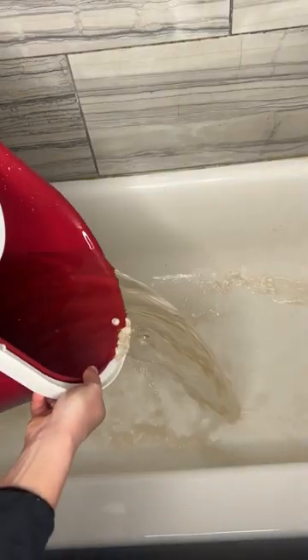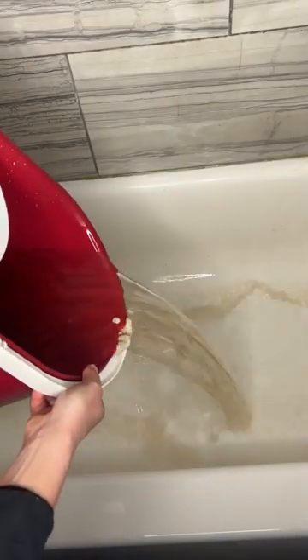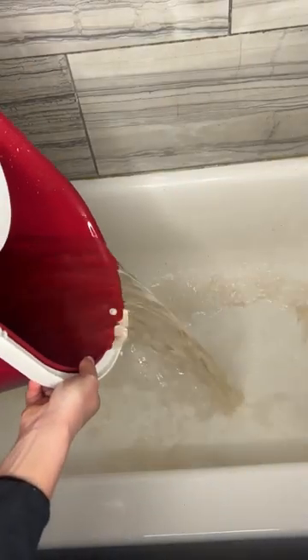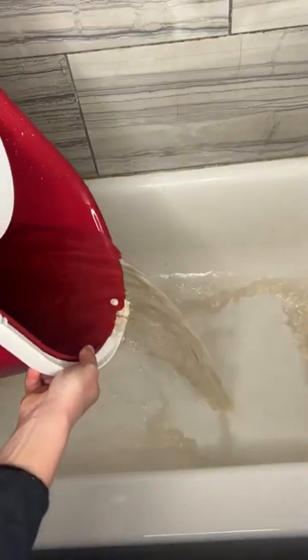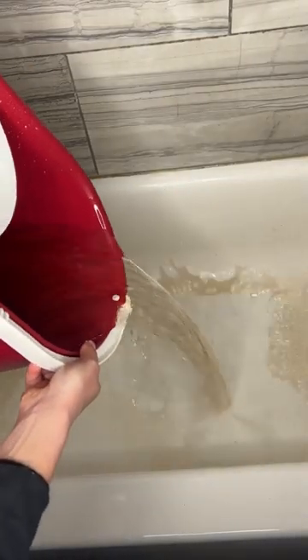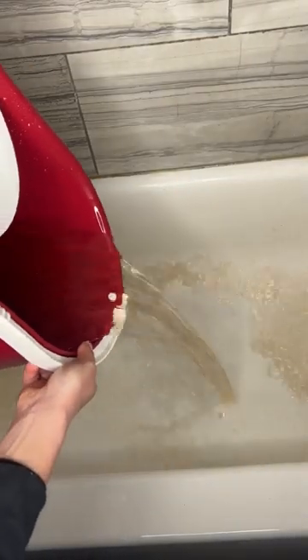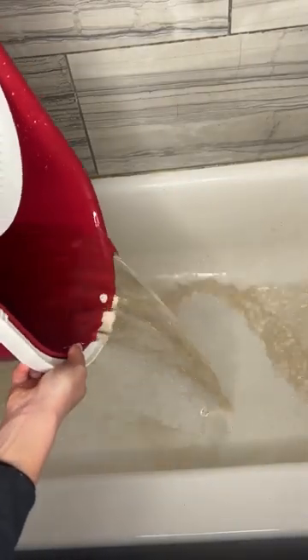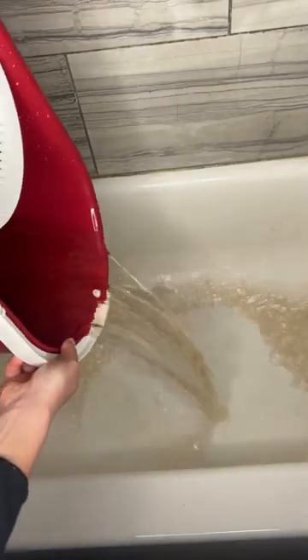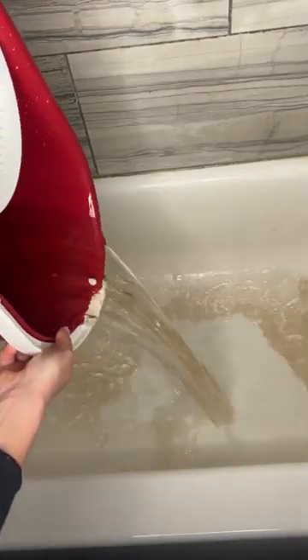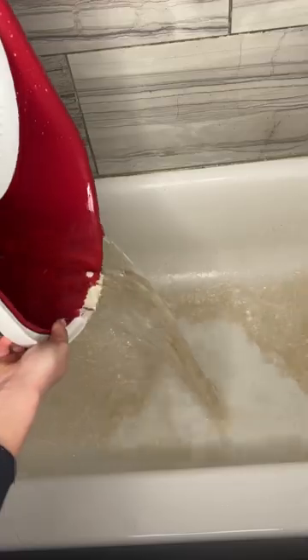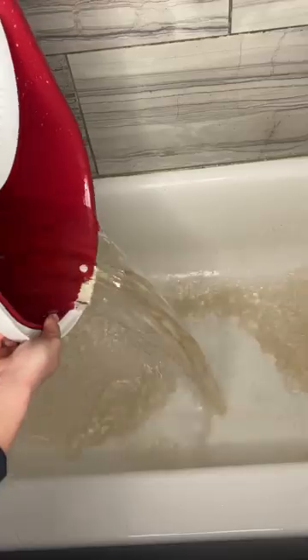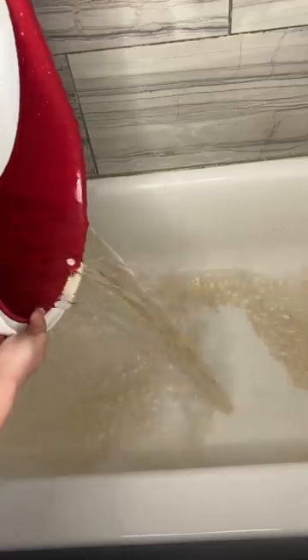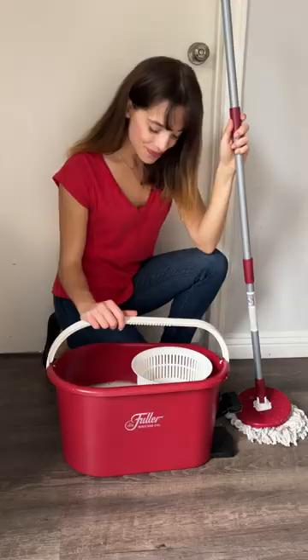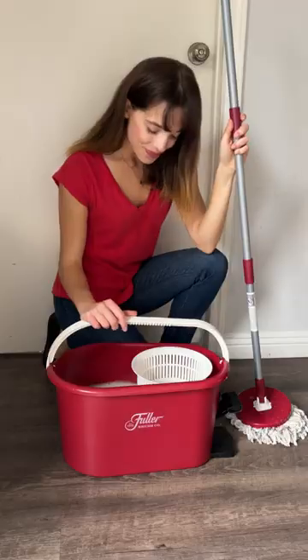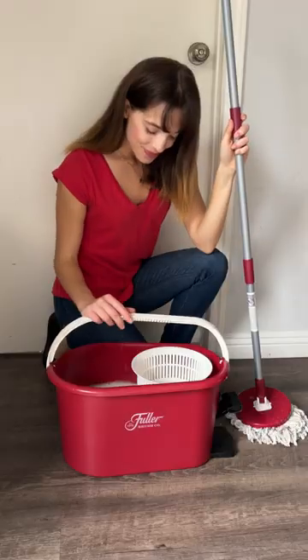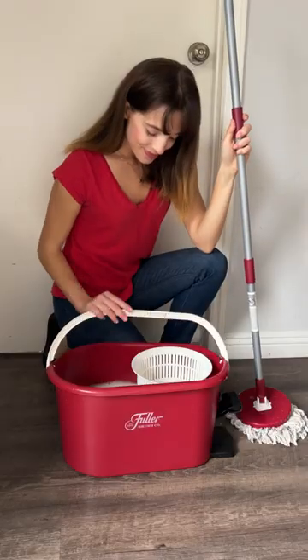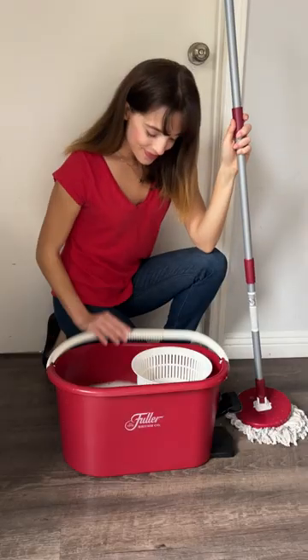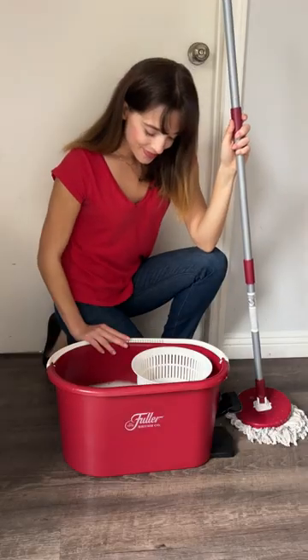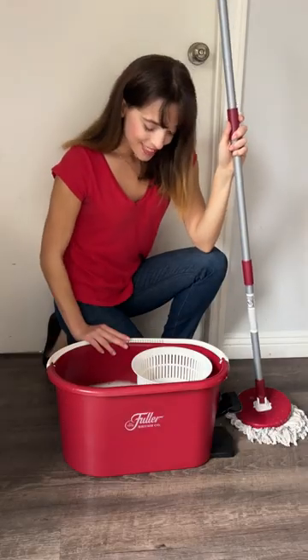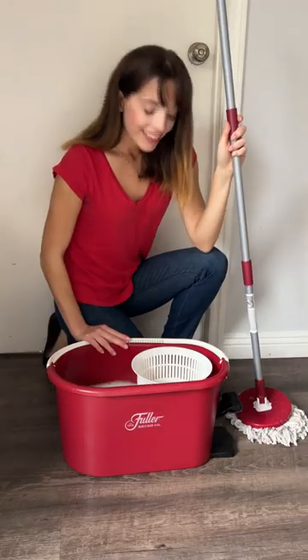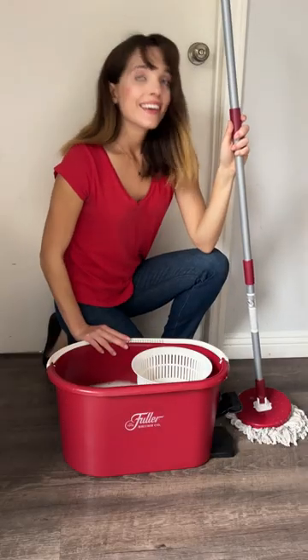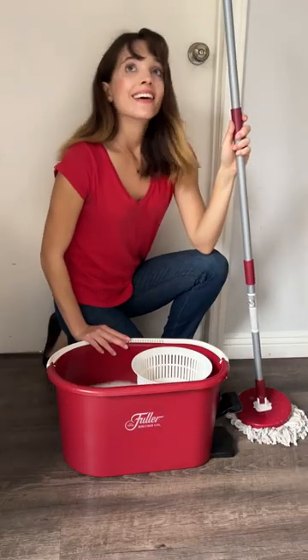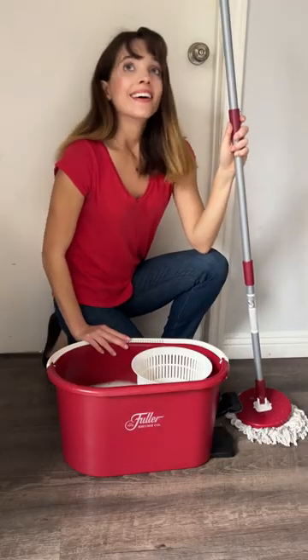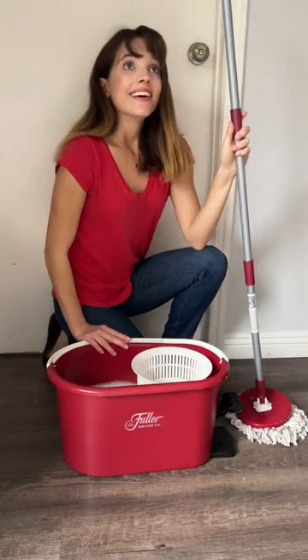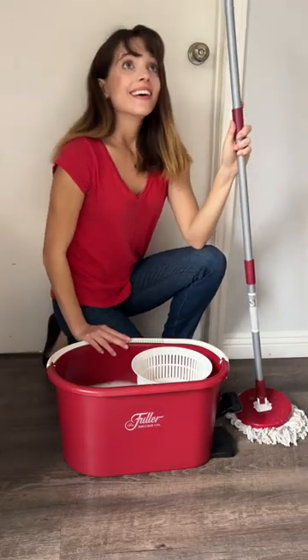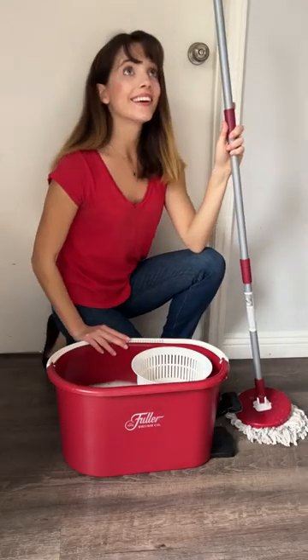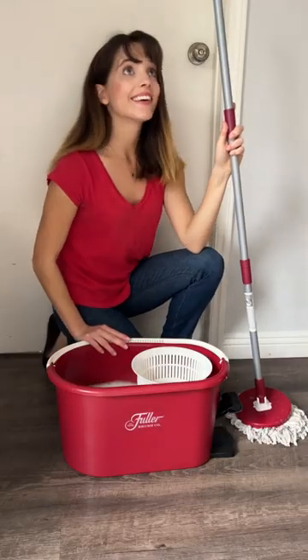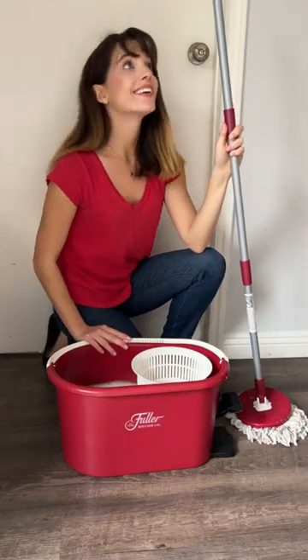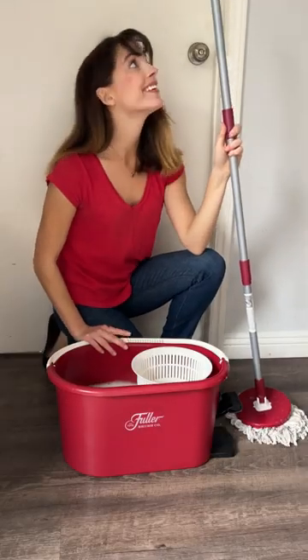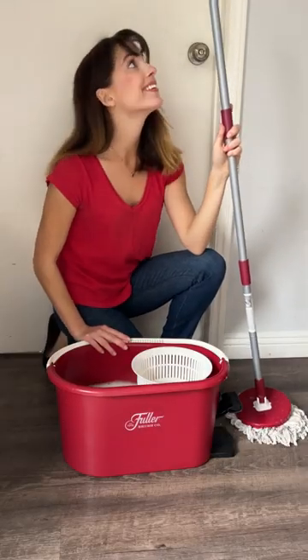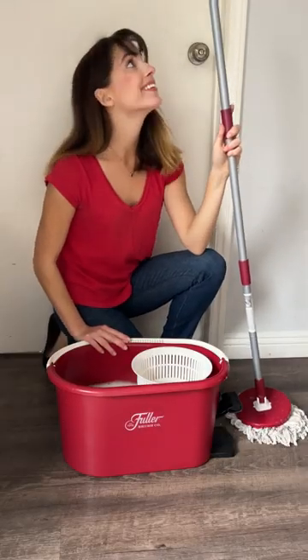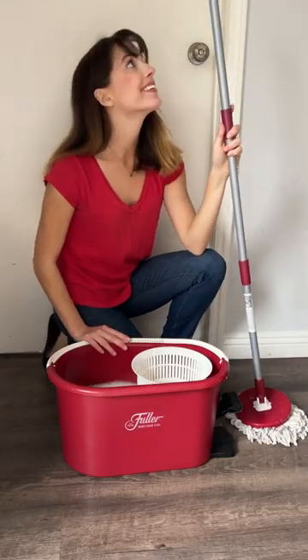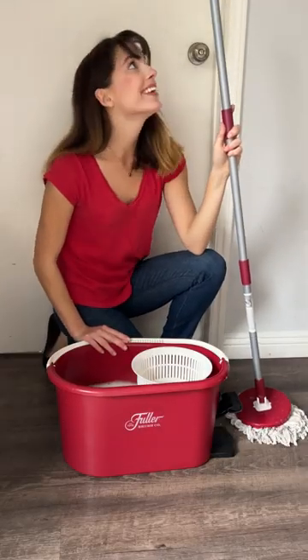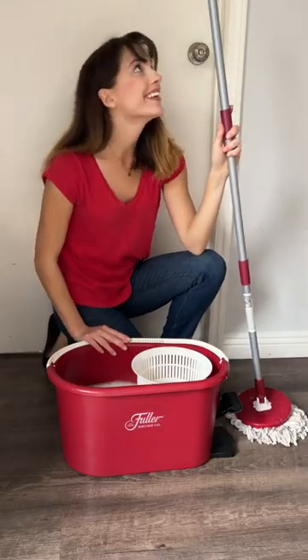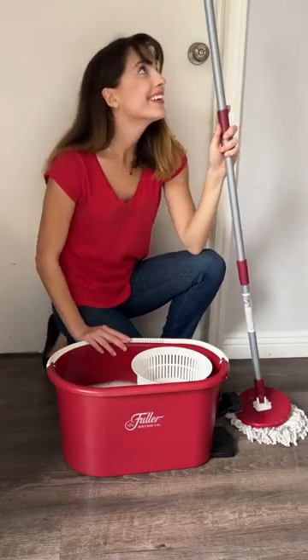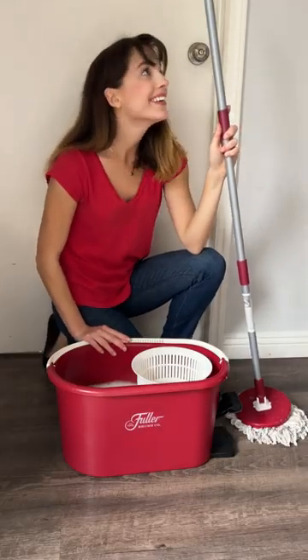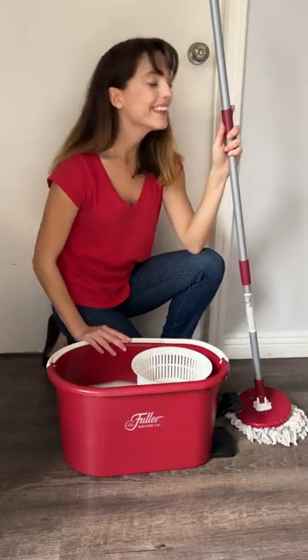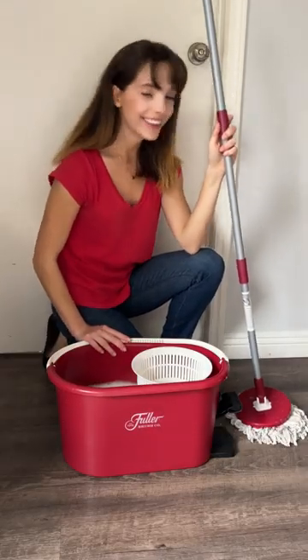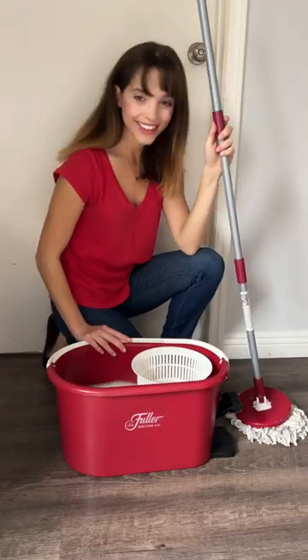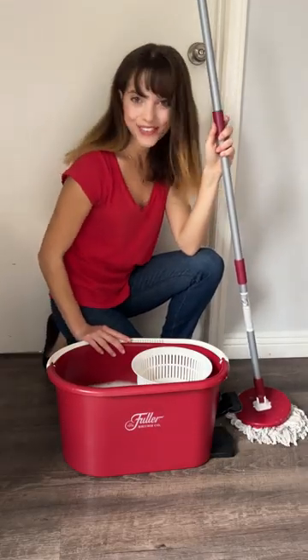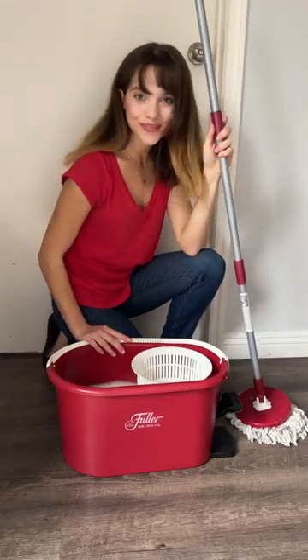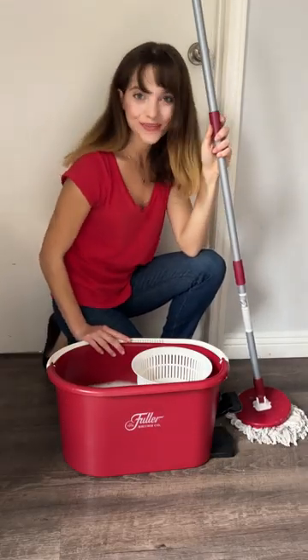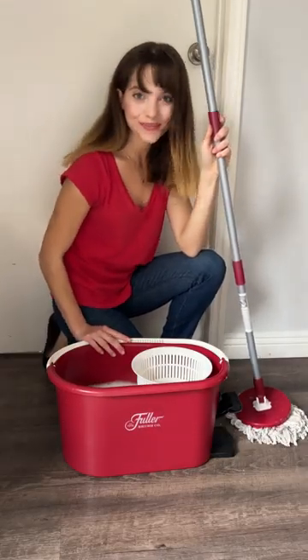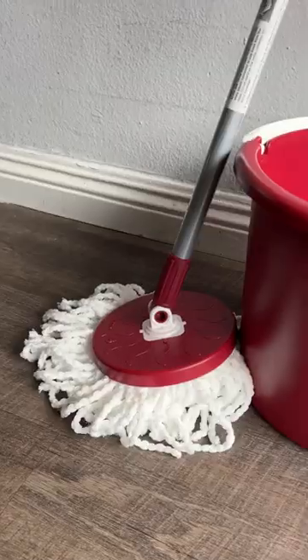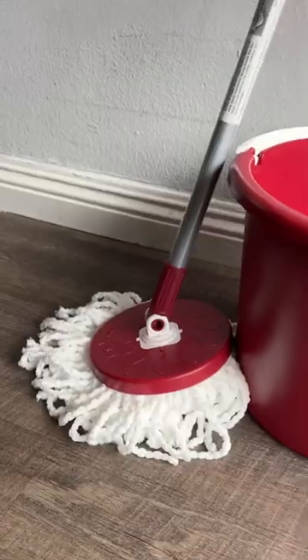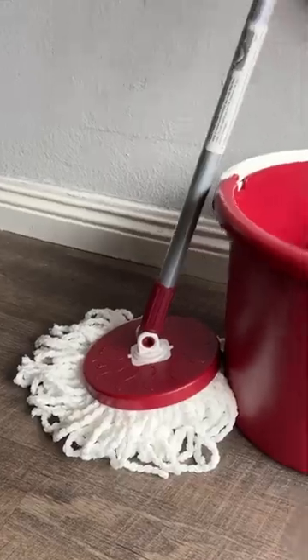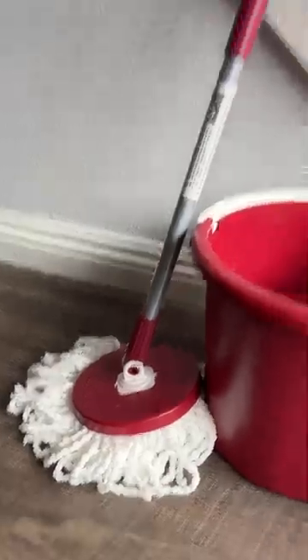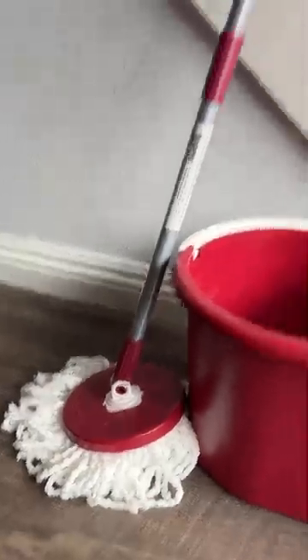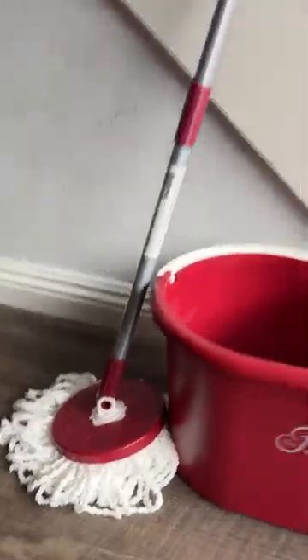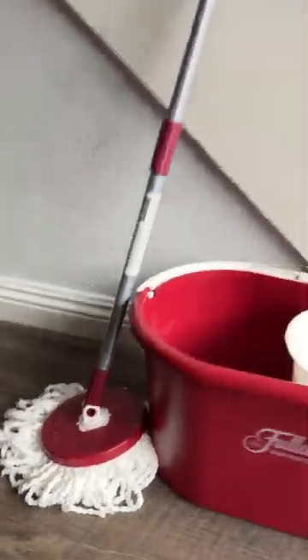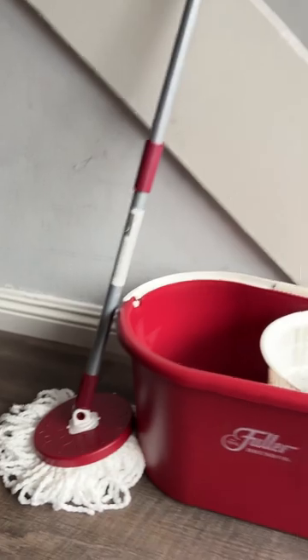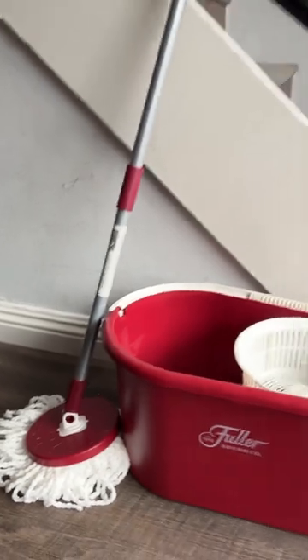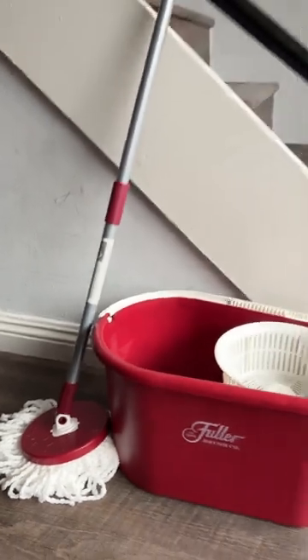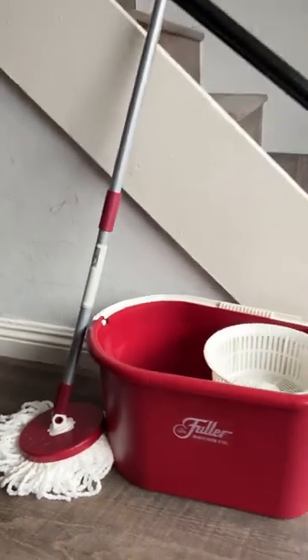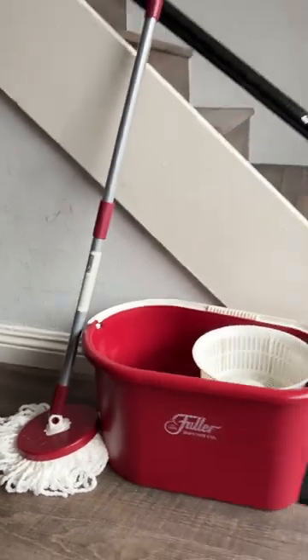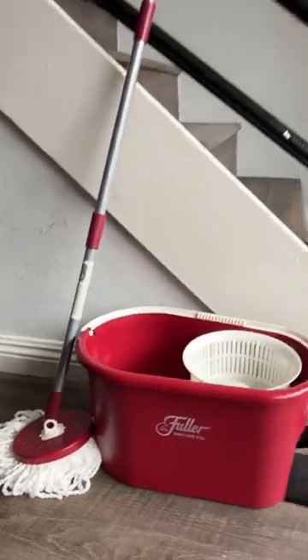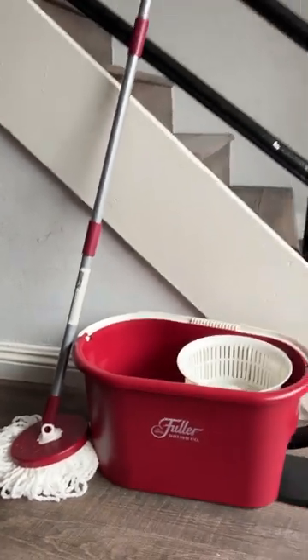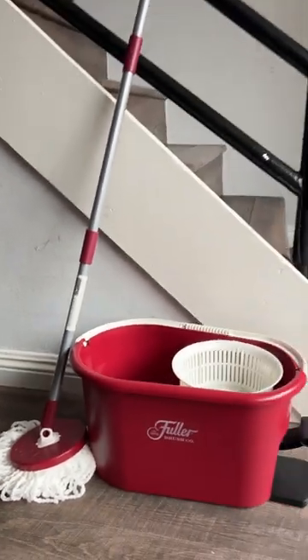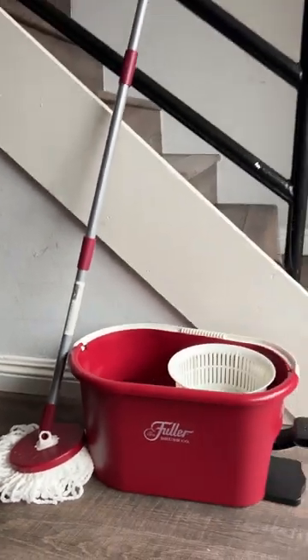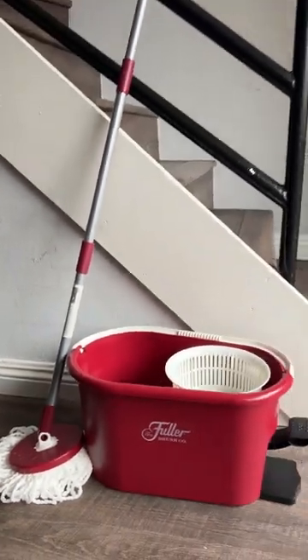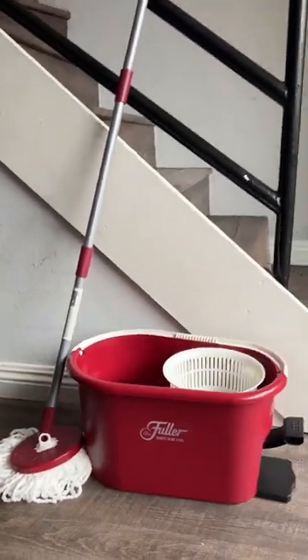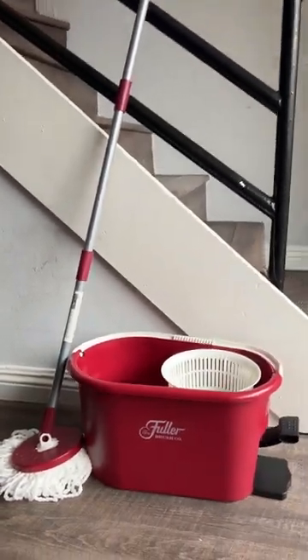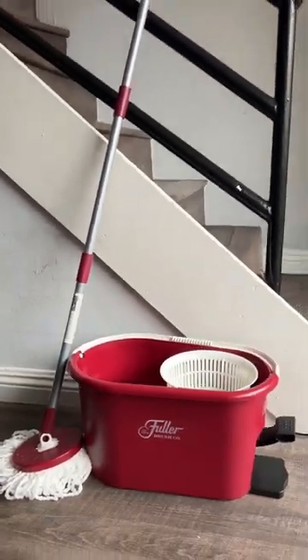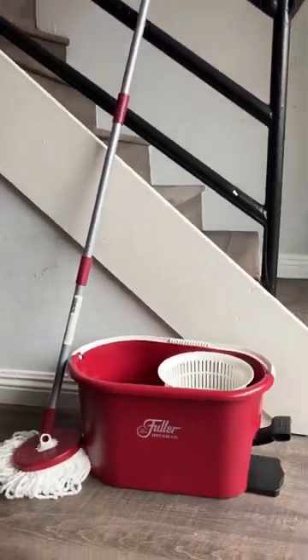Hands-free mopping is a game changer and my house is sparkling like never before. Check out the Spin Mop and Bucket system now only at Fuller.com.